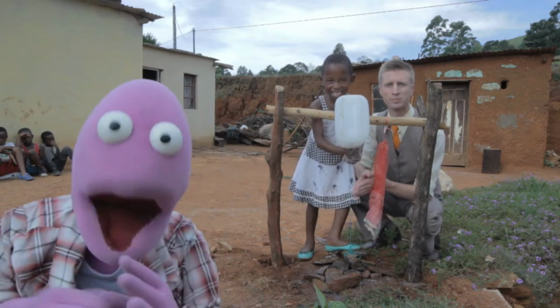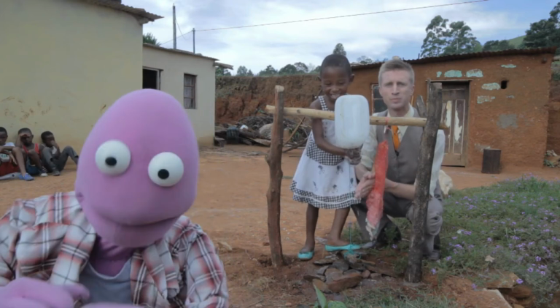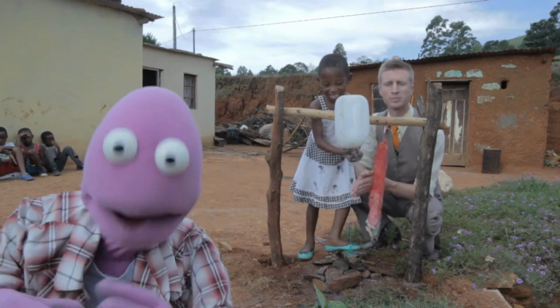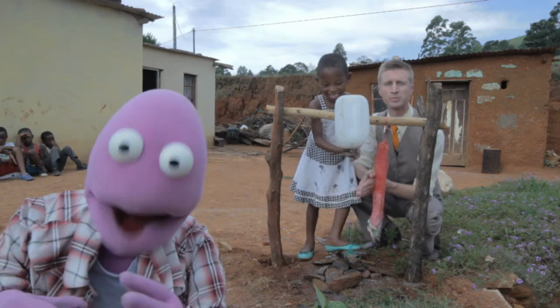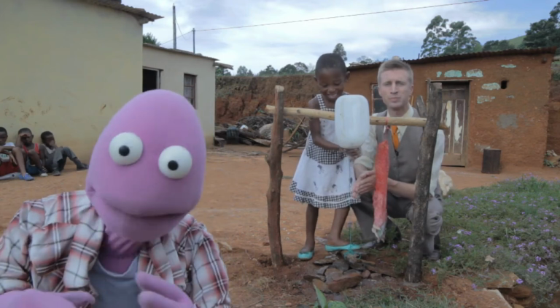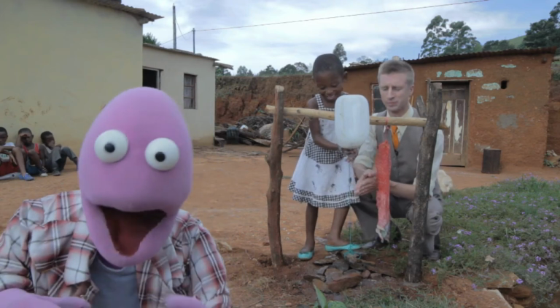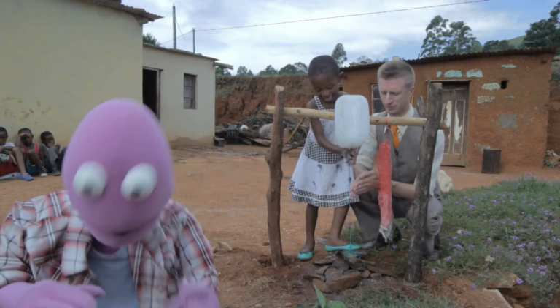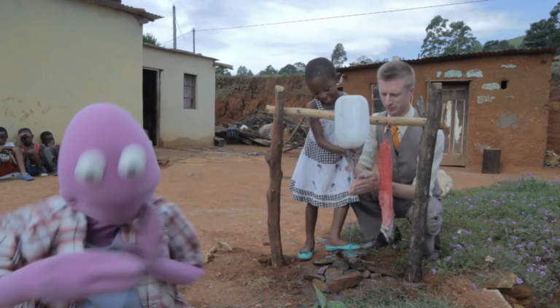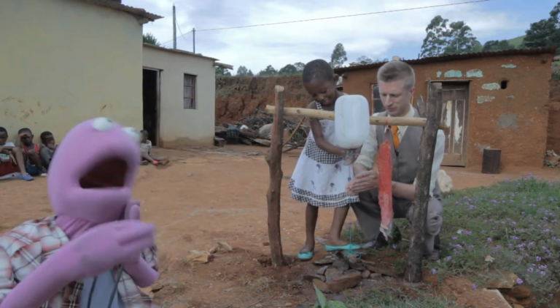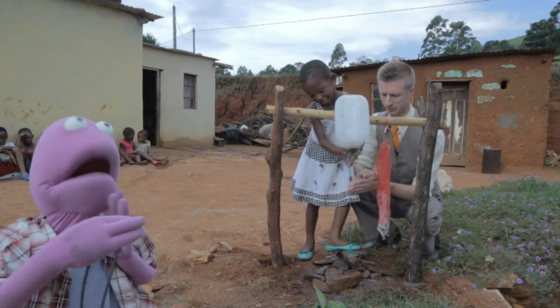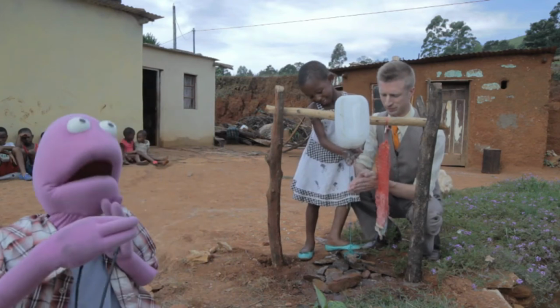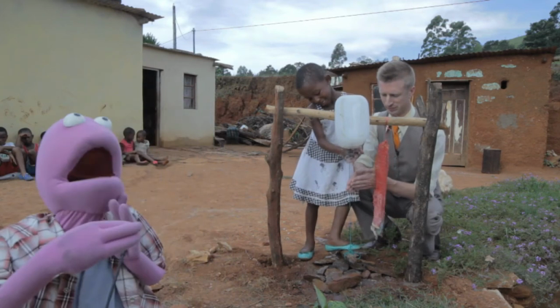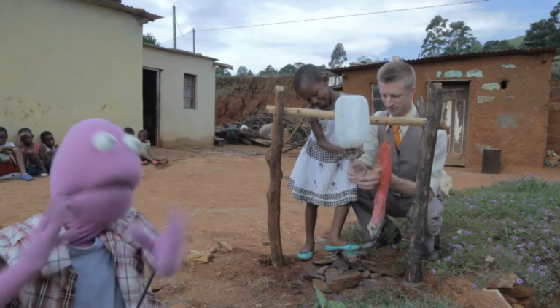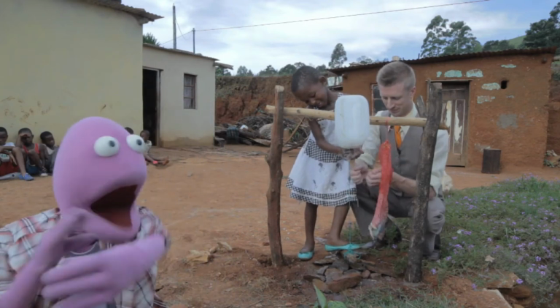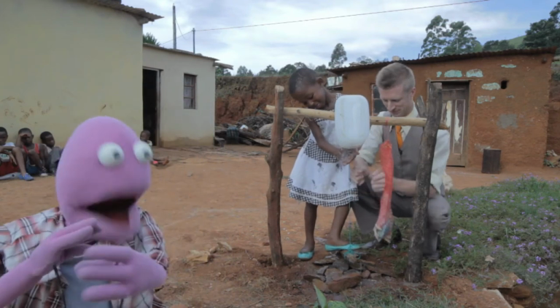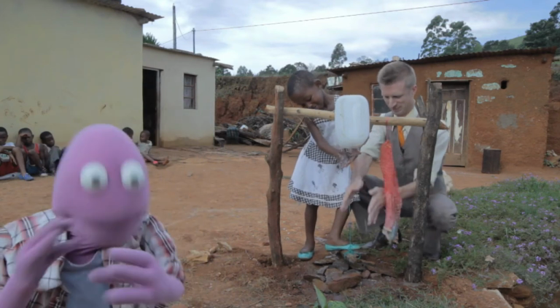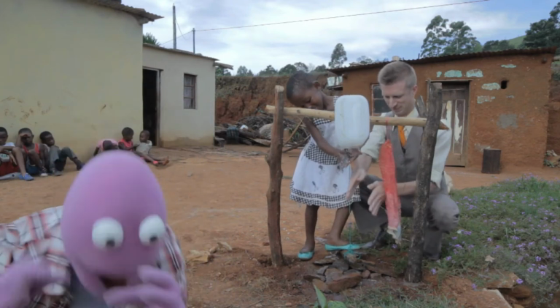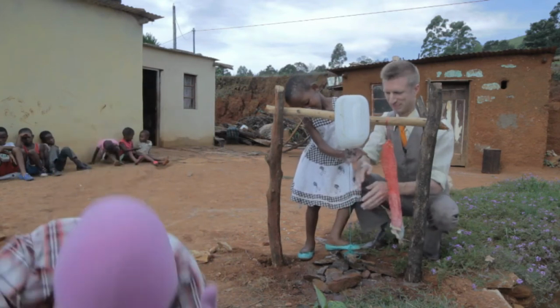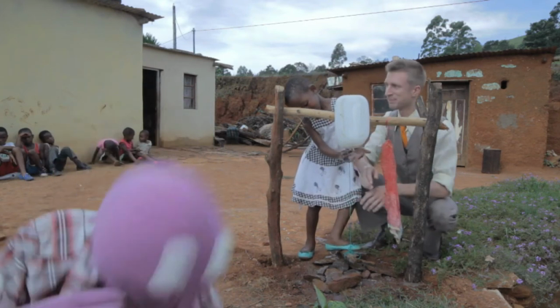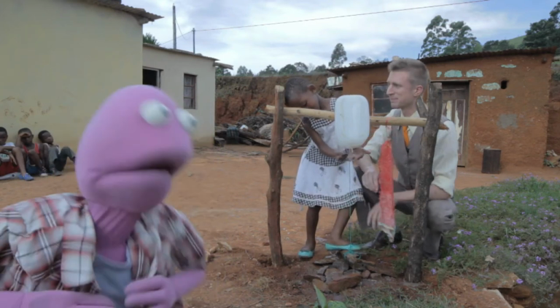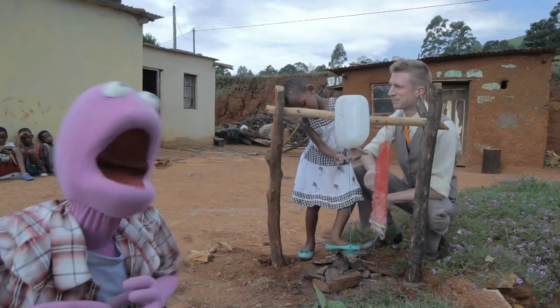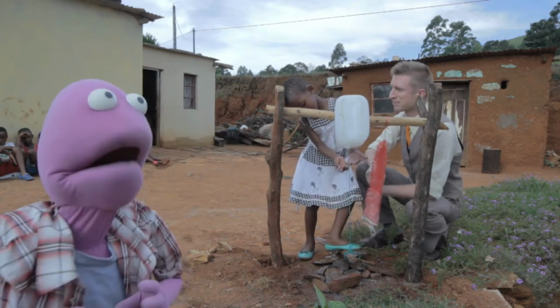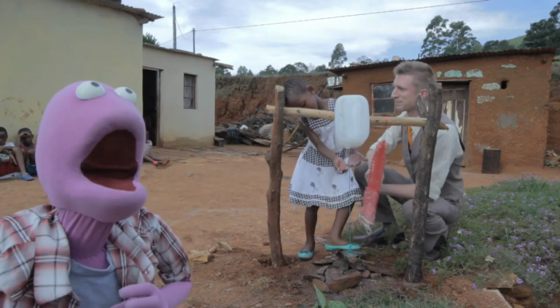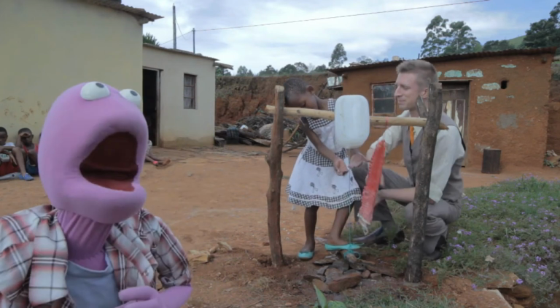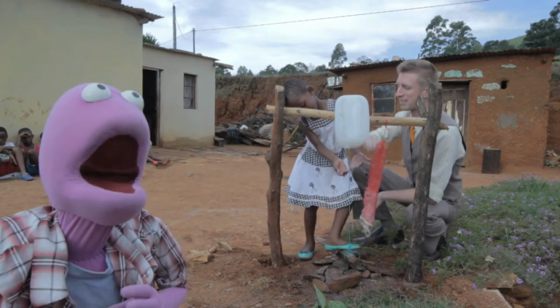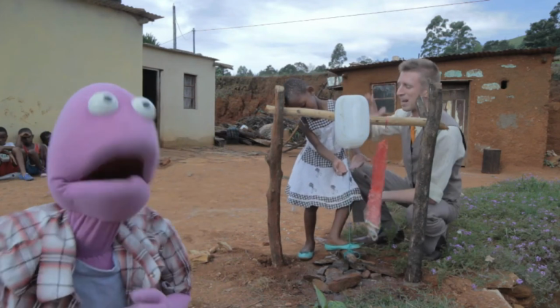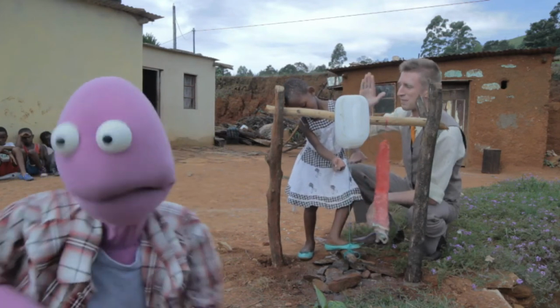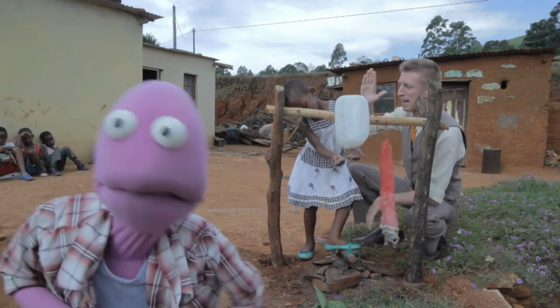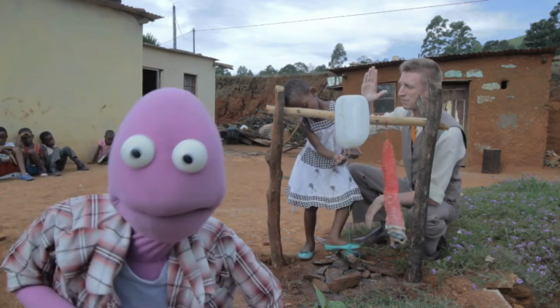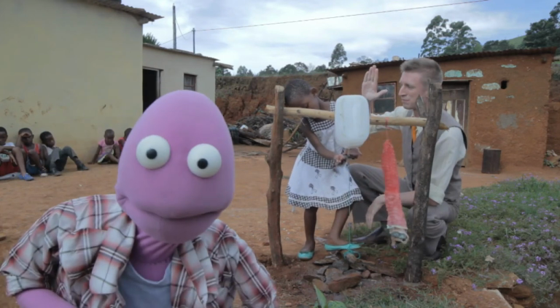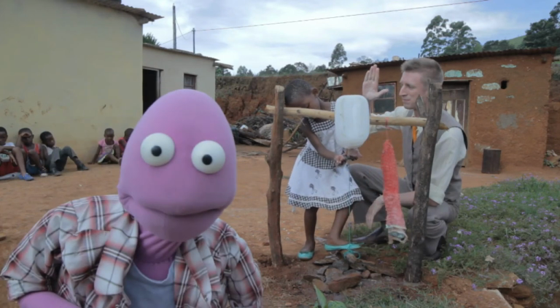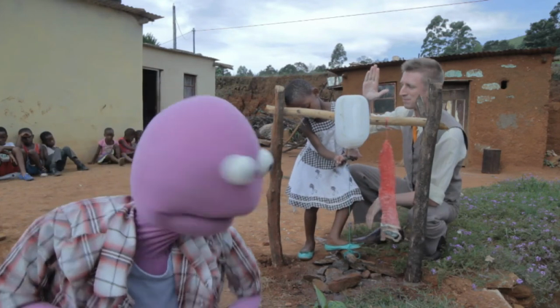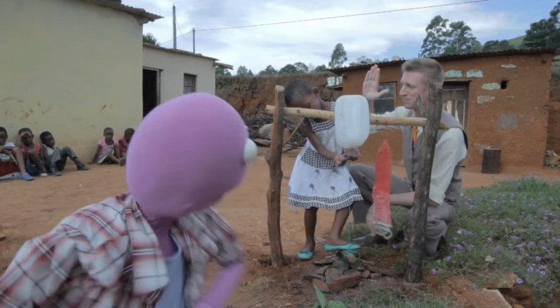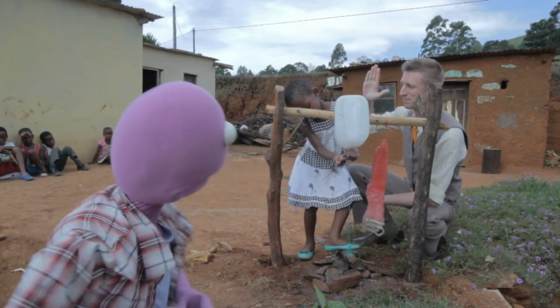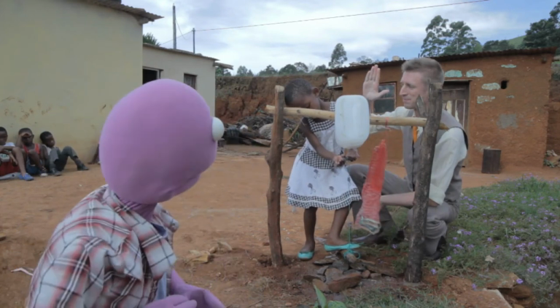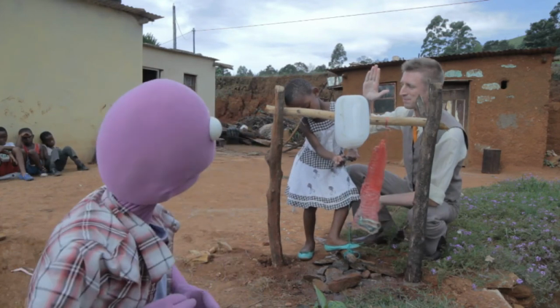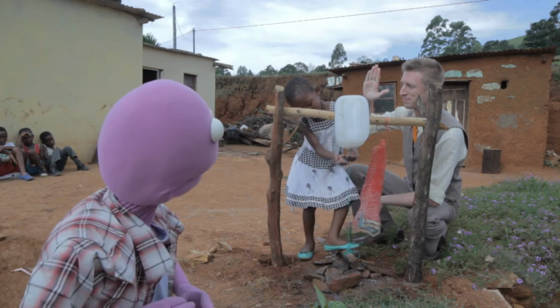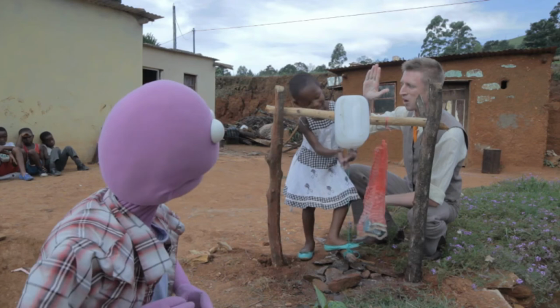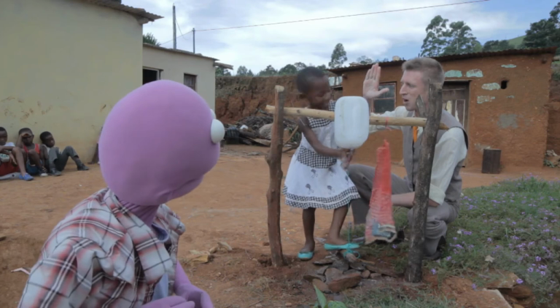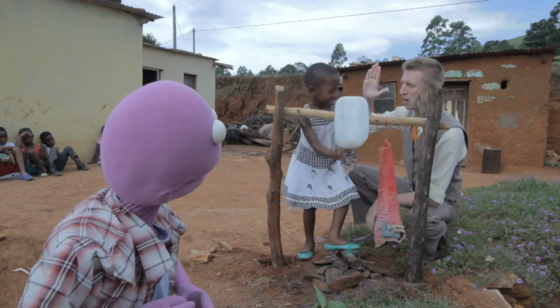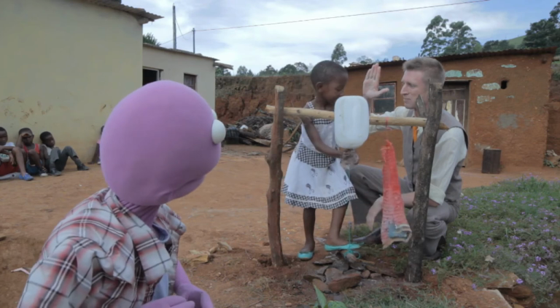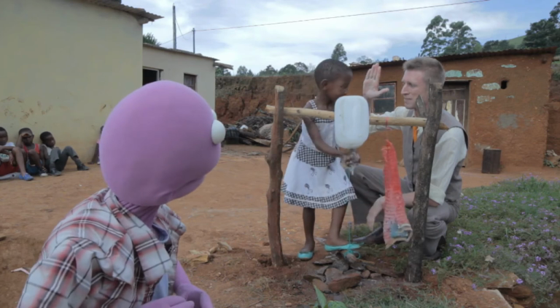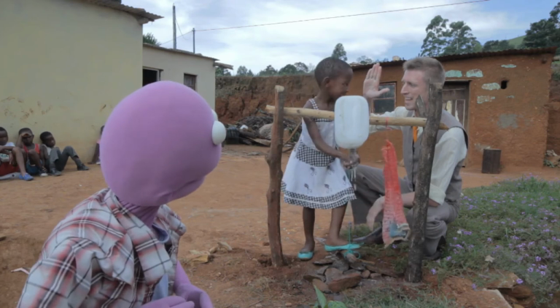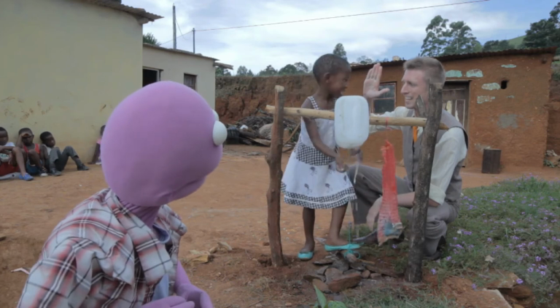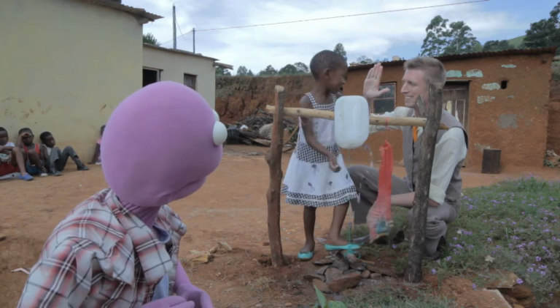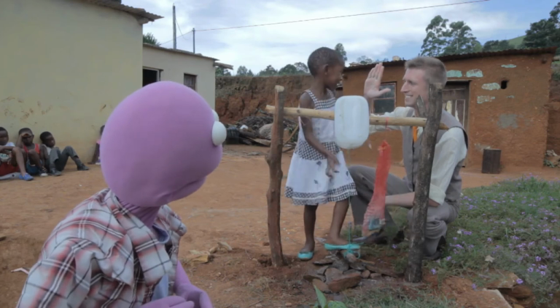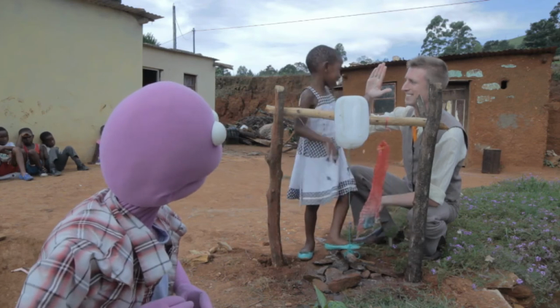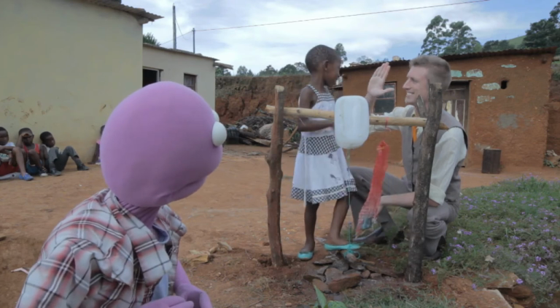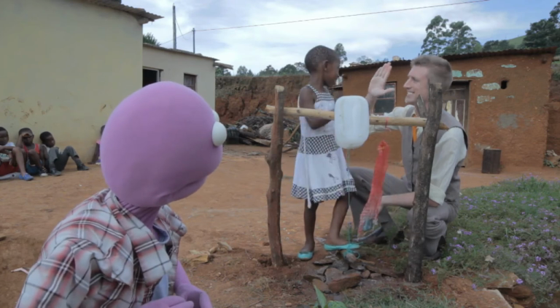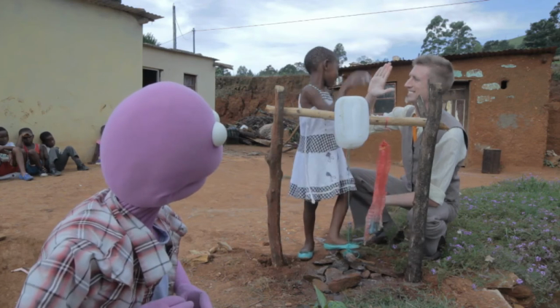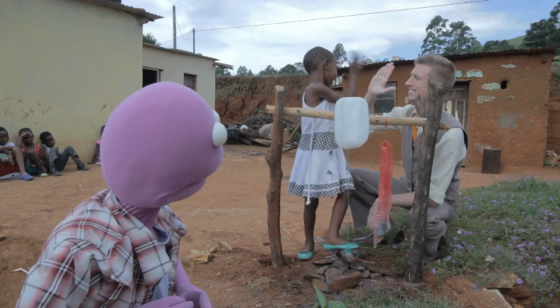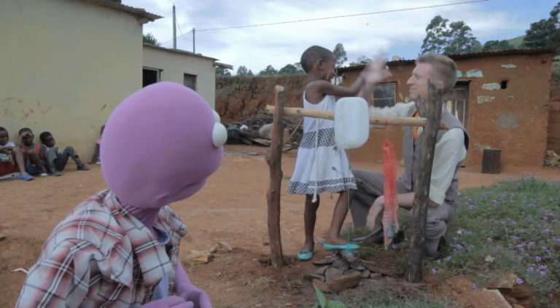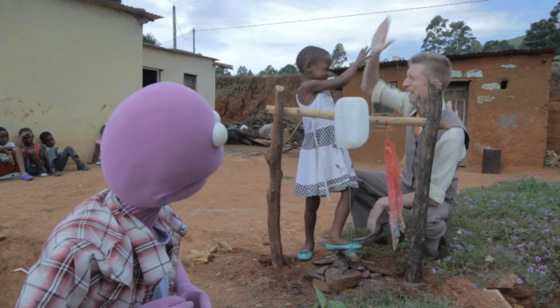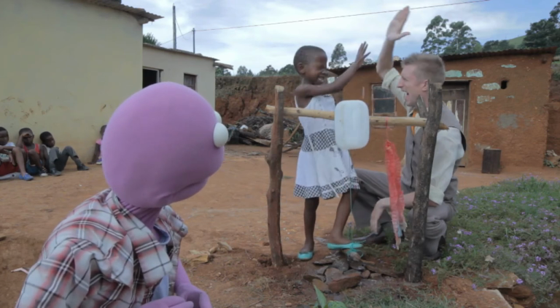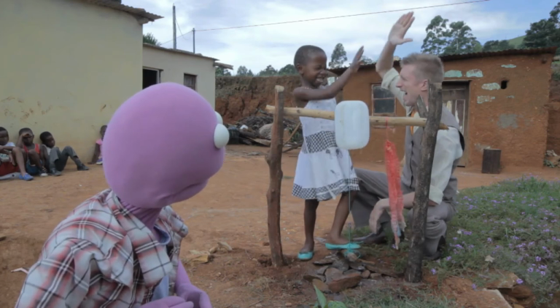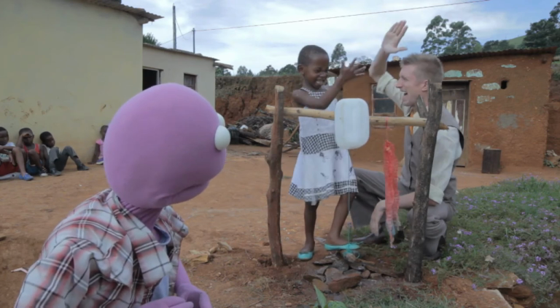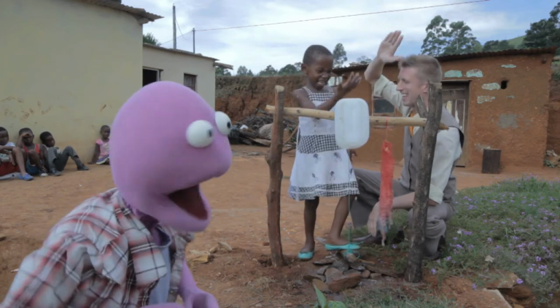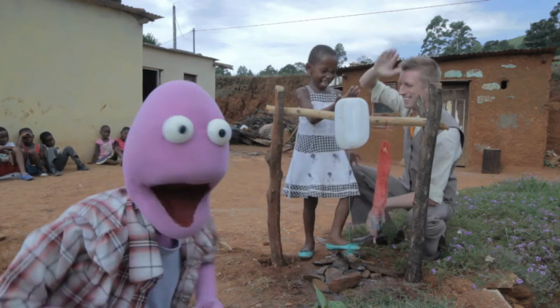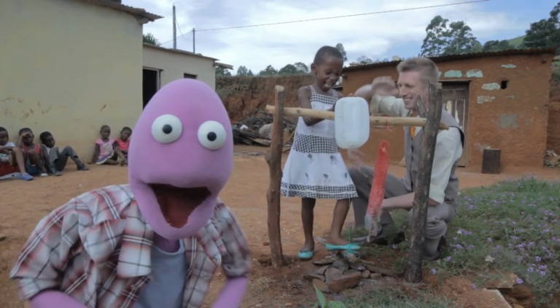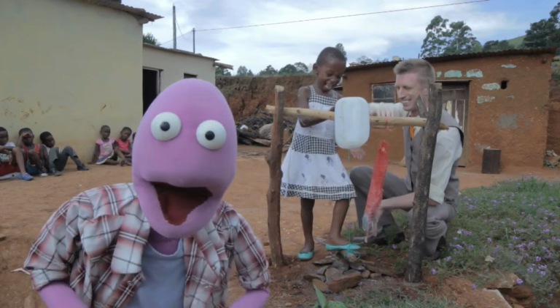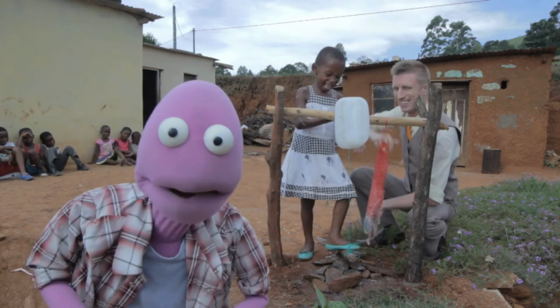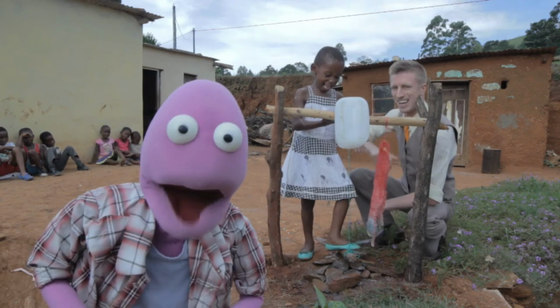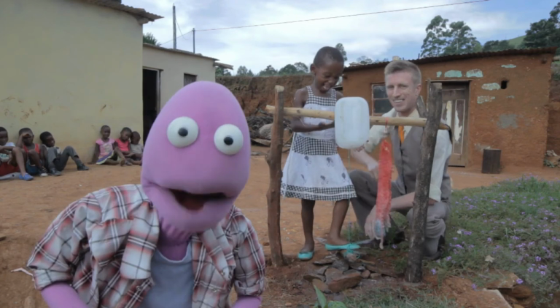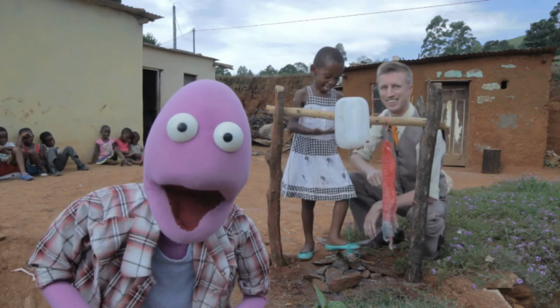You and Oxfam, fighting poverty together! High five? Oh, leave me hanging. You know it.